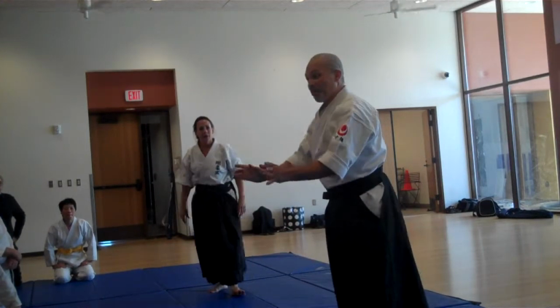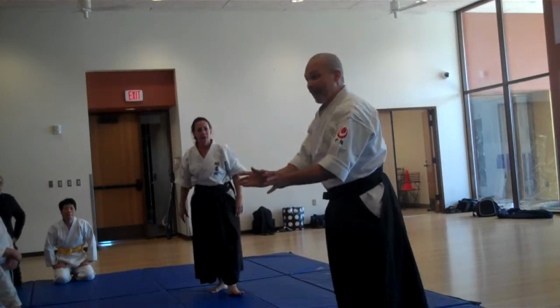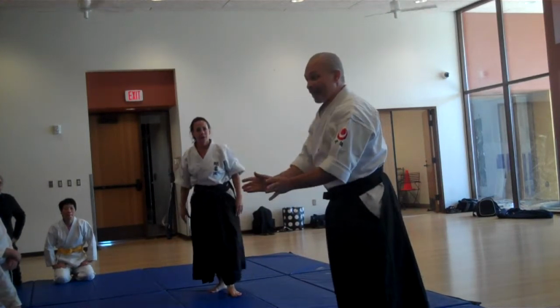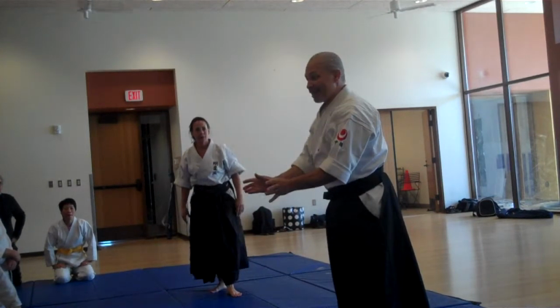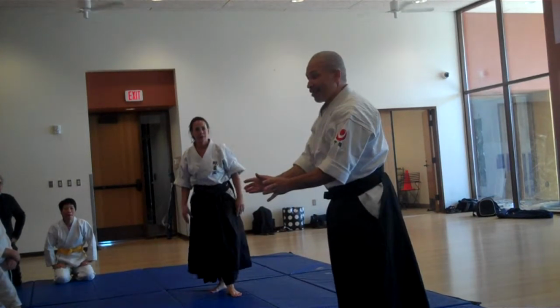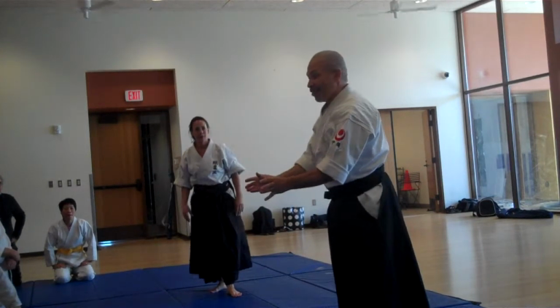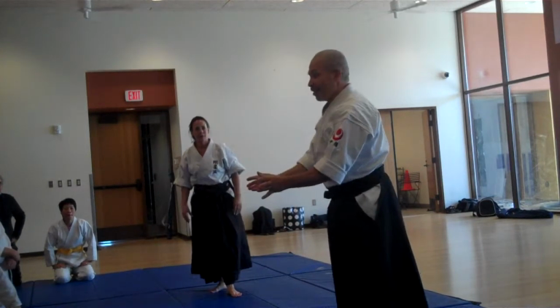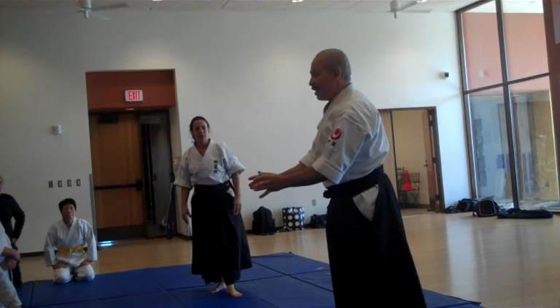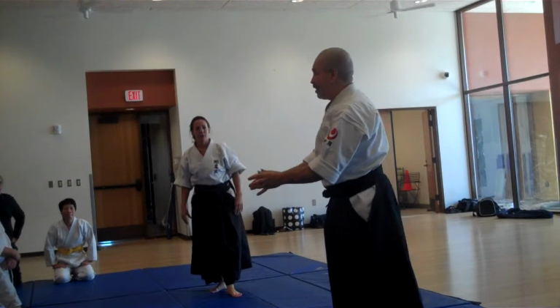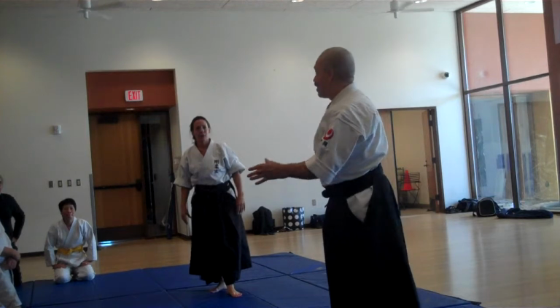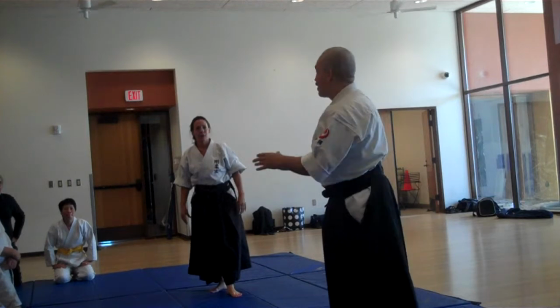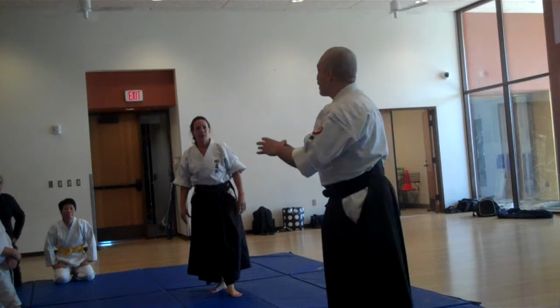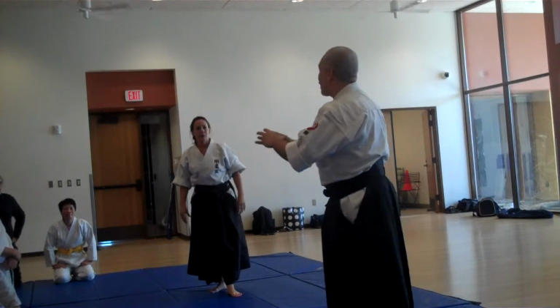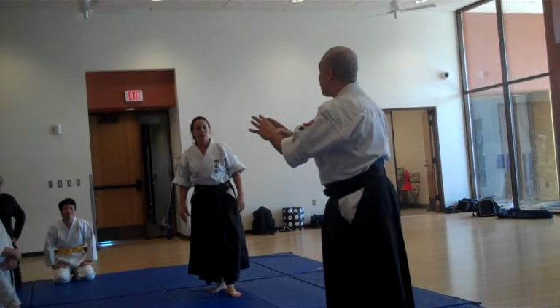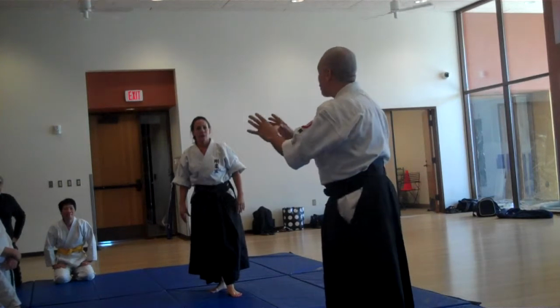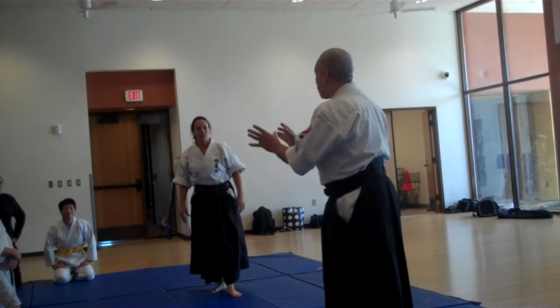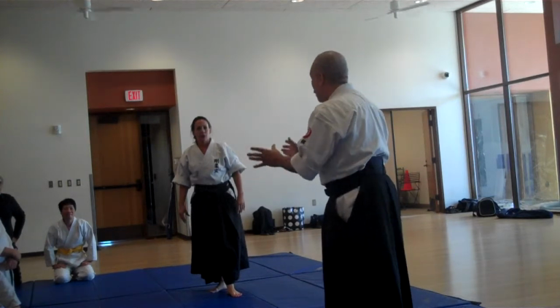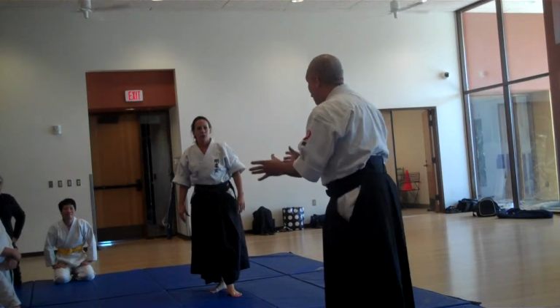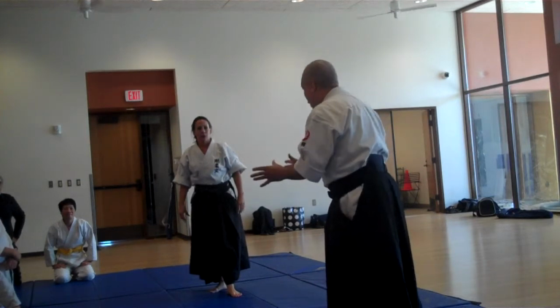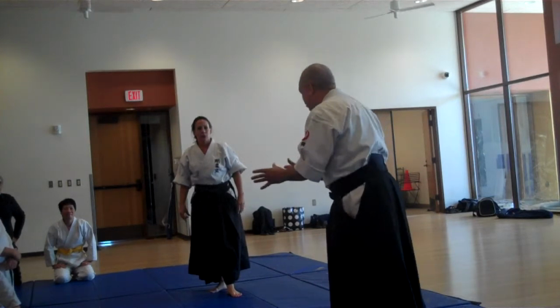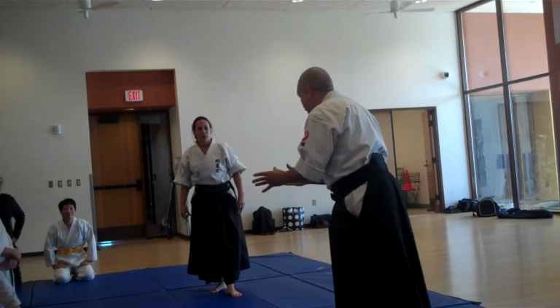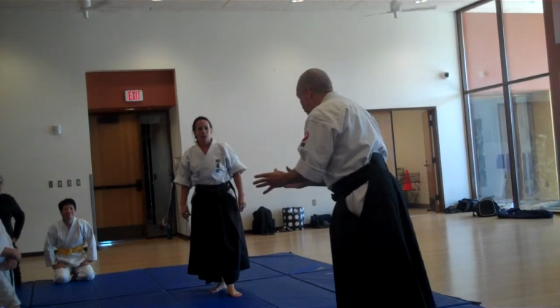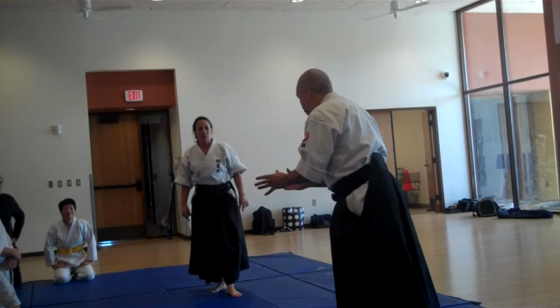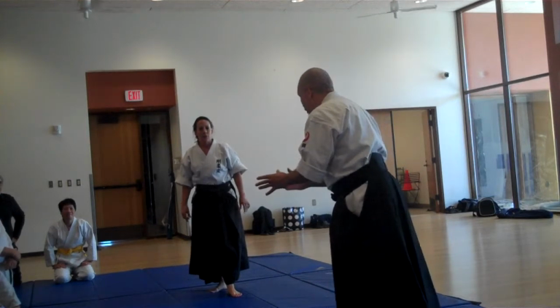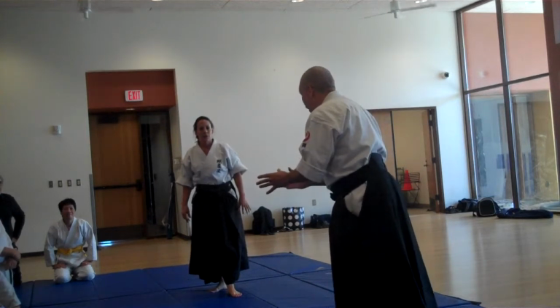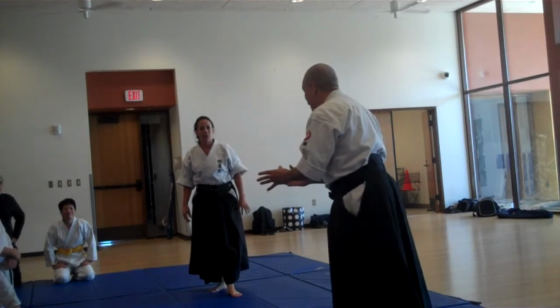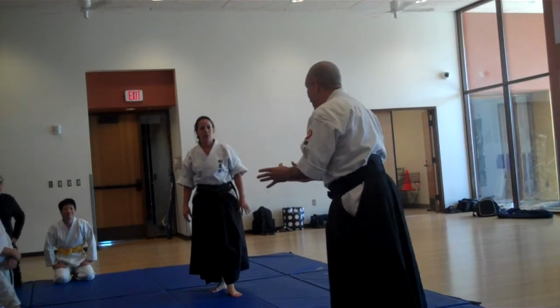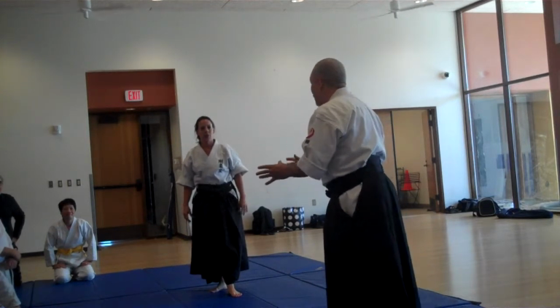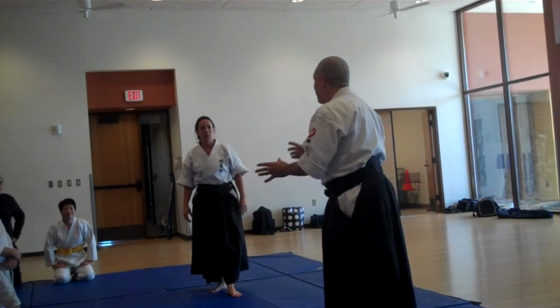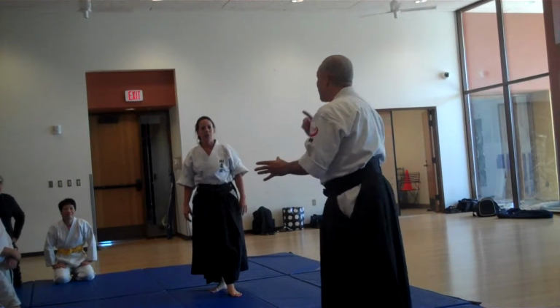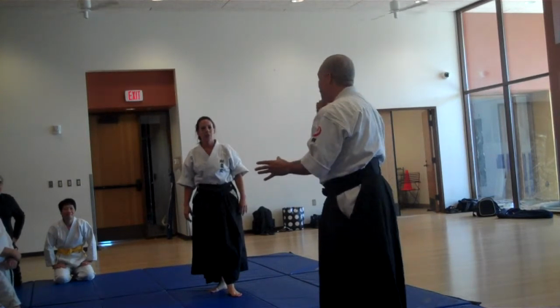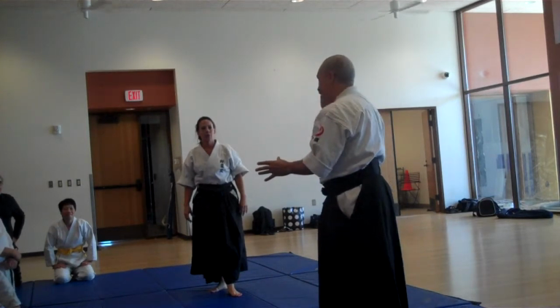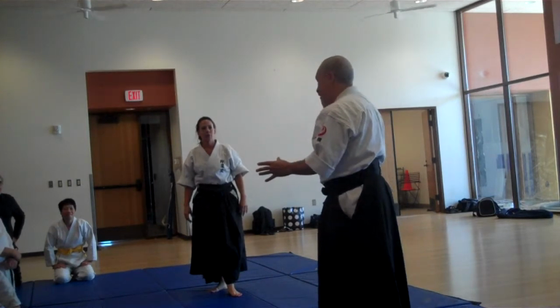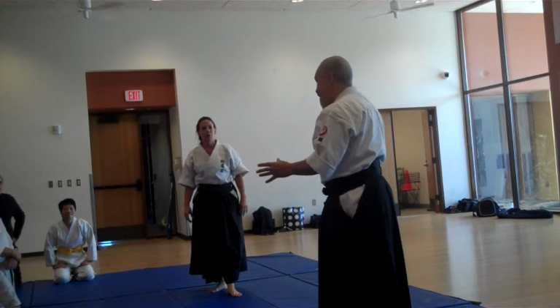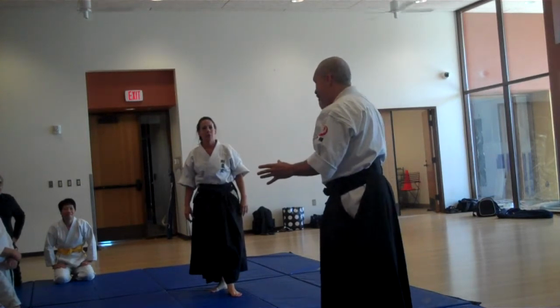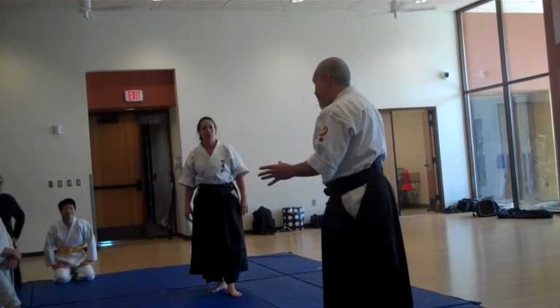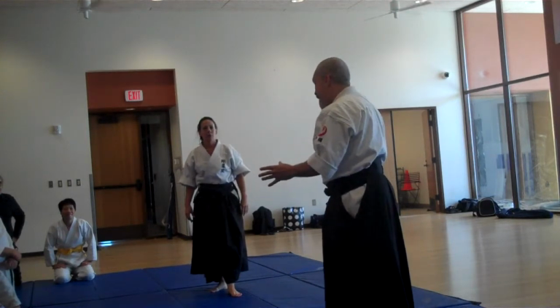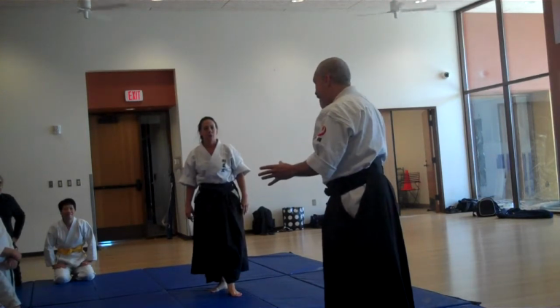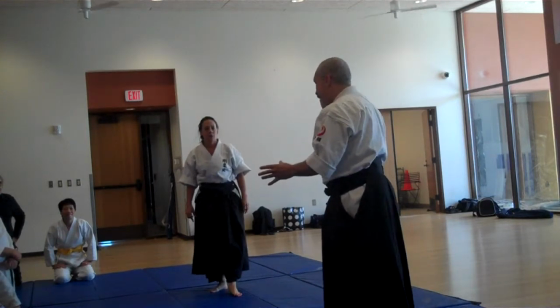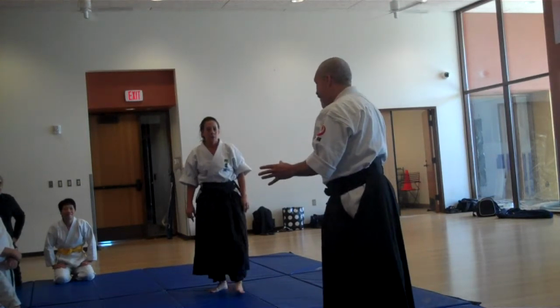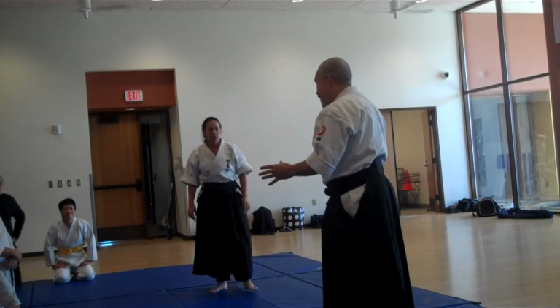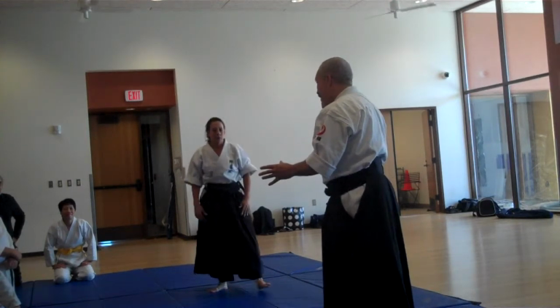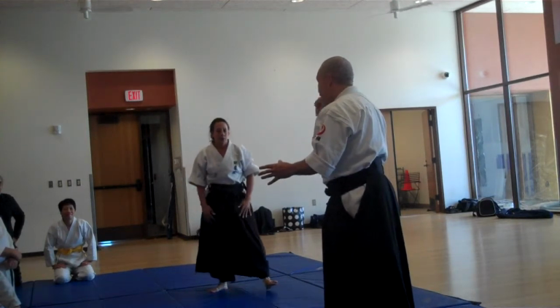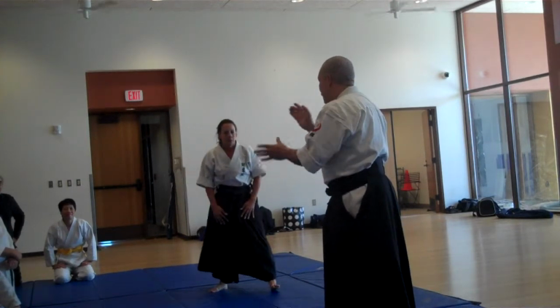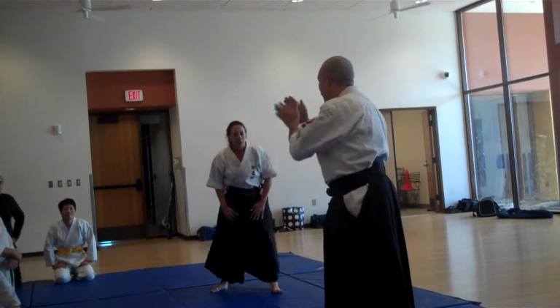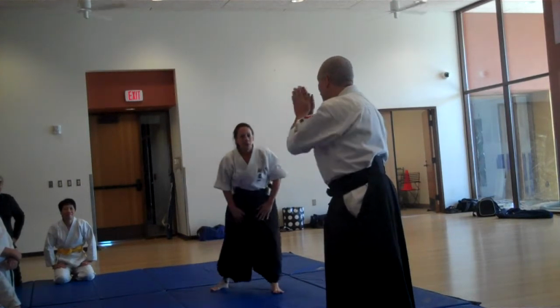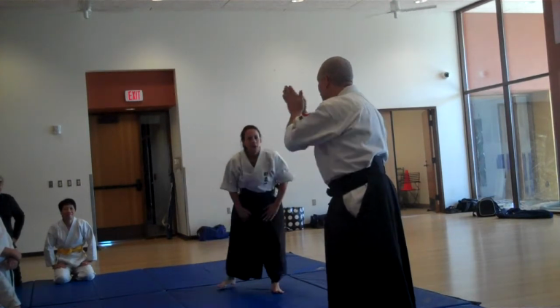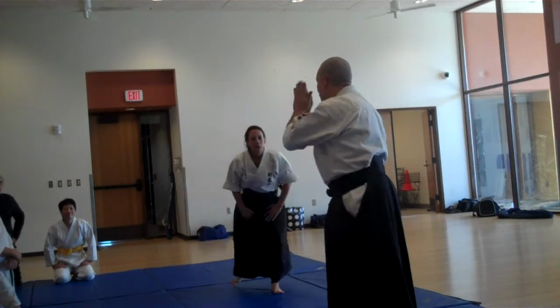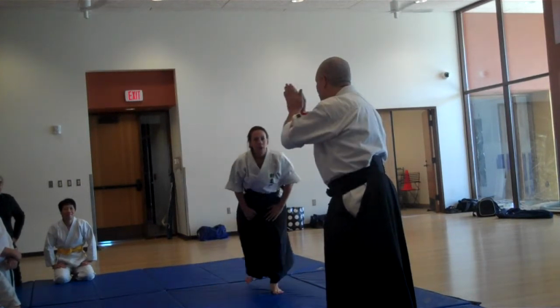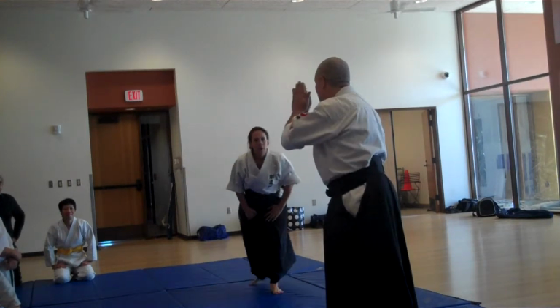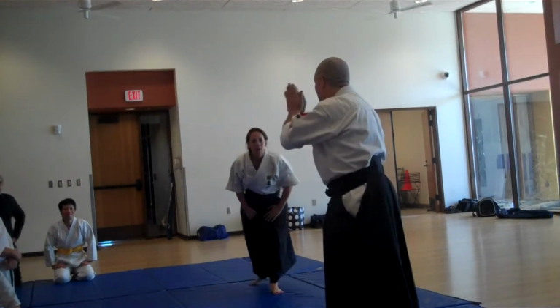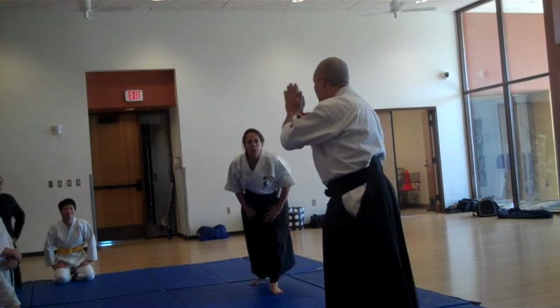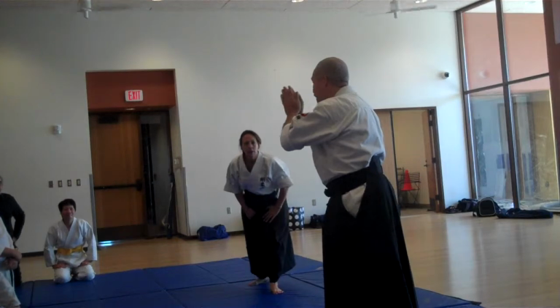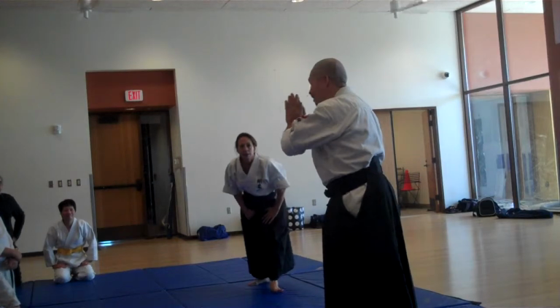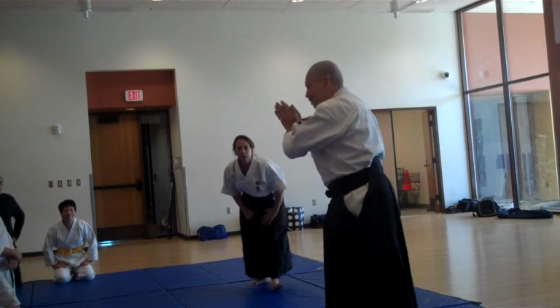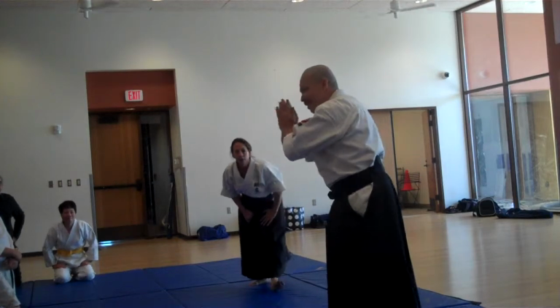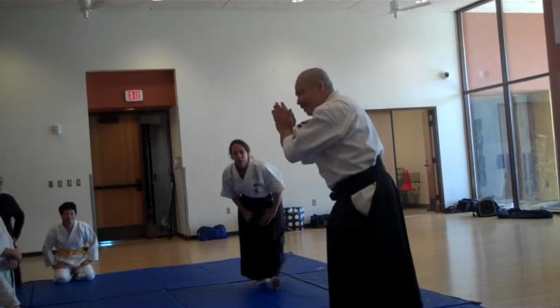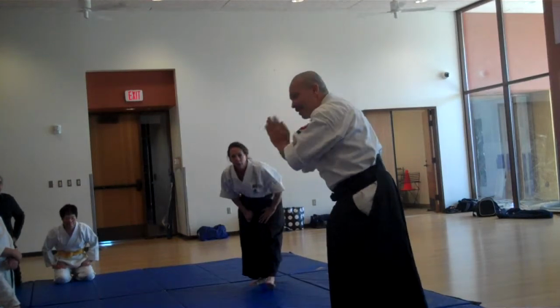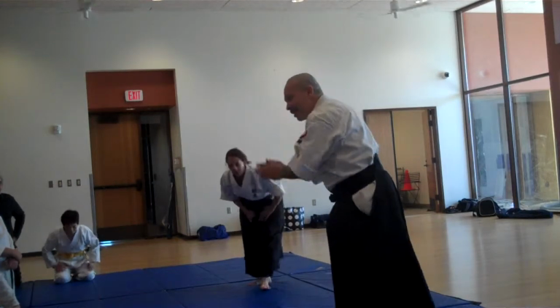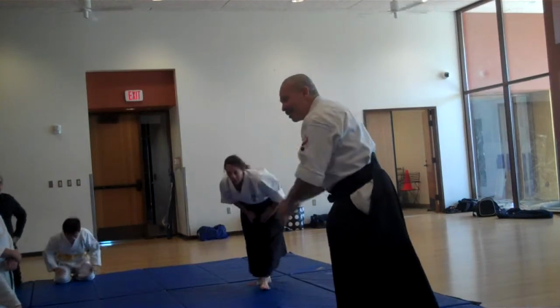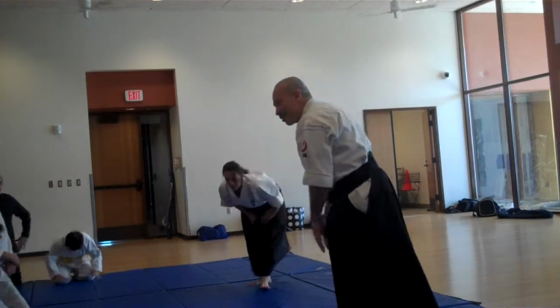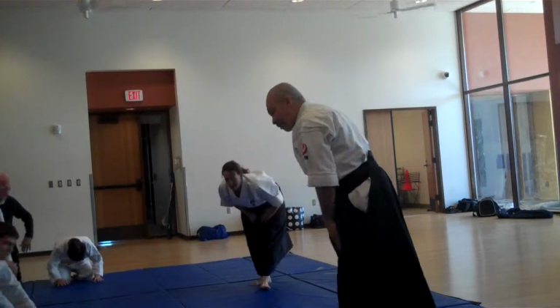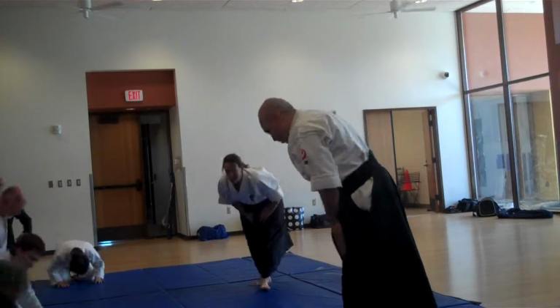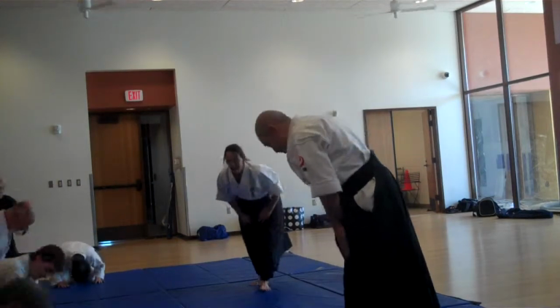Practice slowly. Enjoy your practice, stay aware. That's a good idea. Thank you so much.